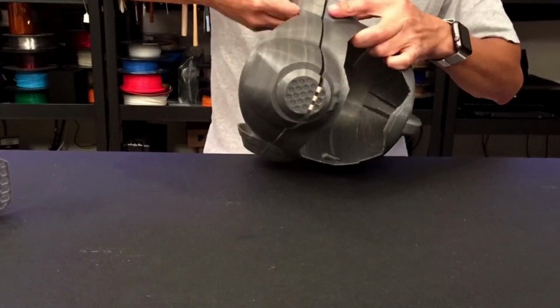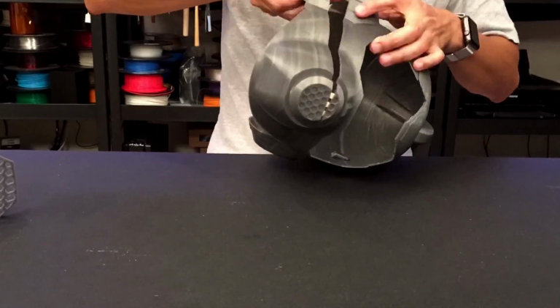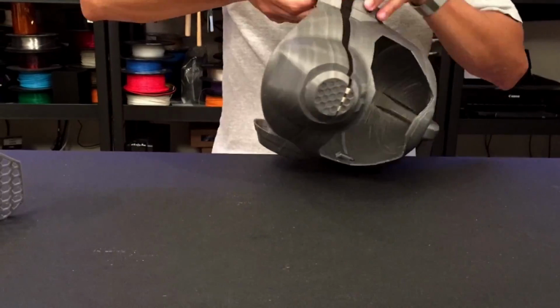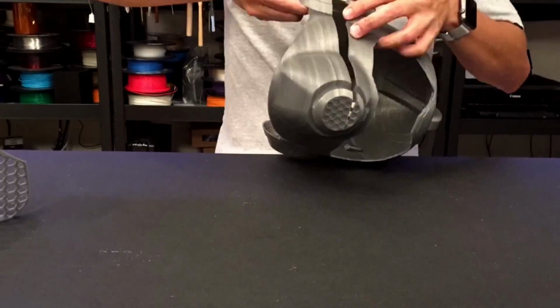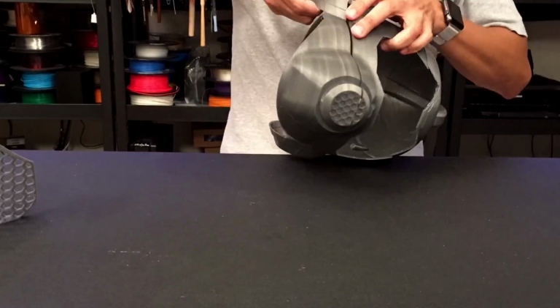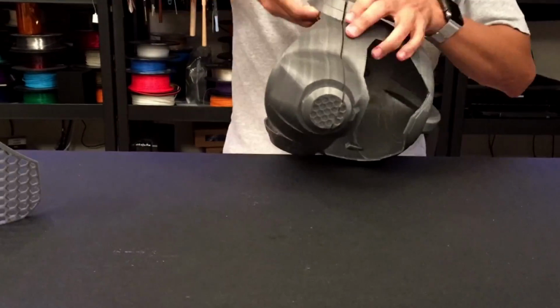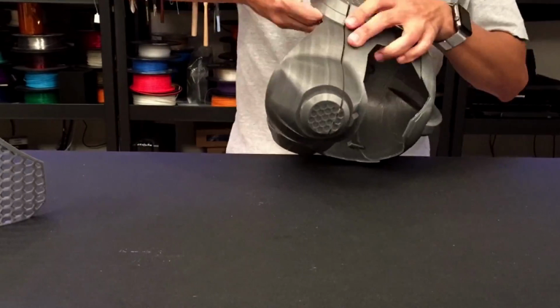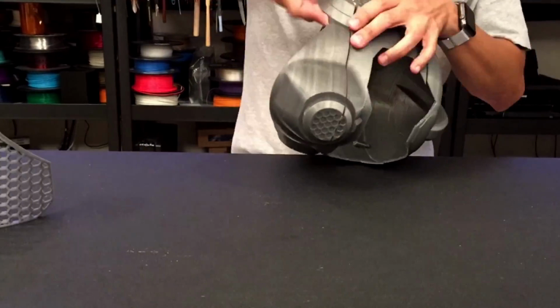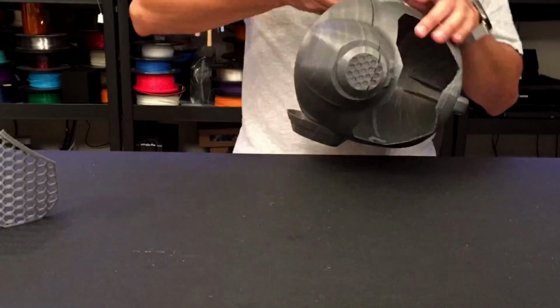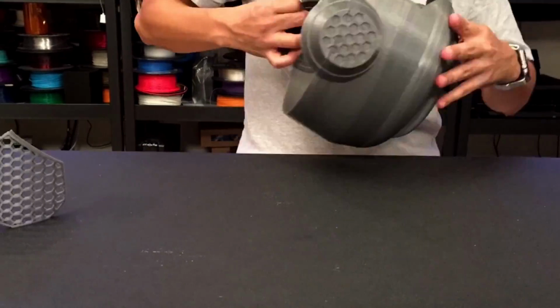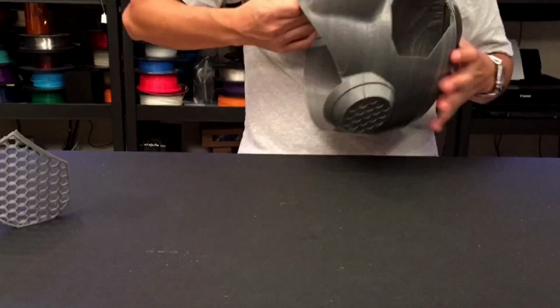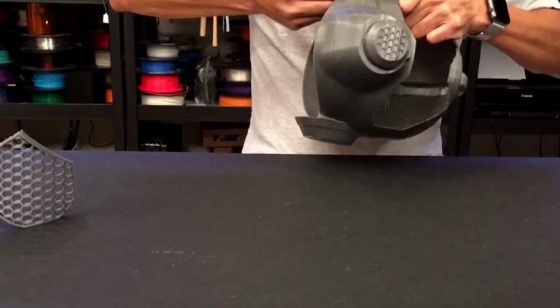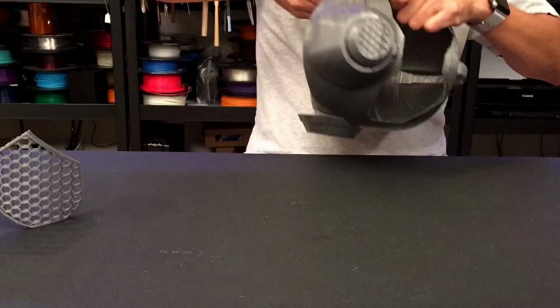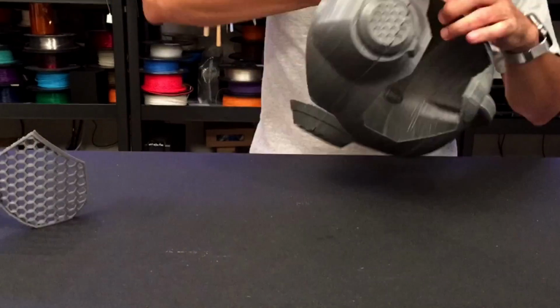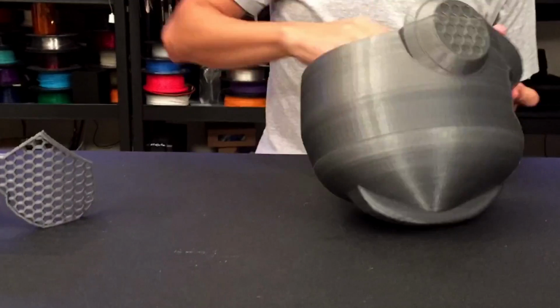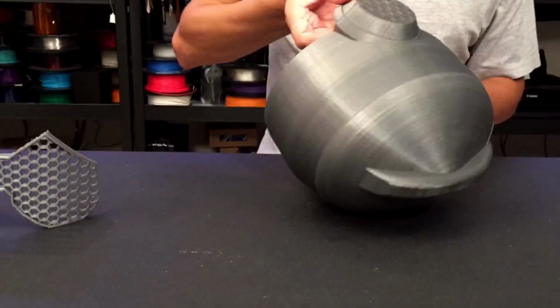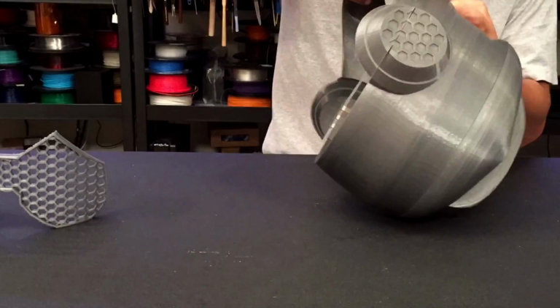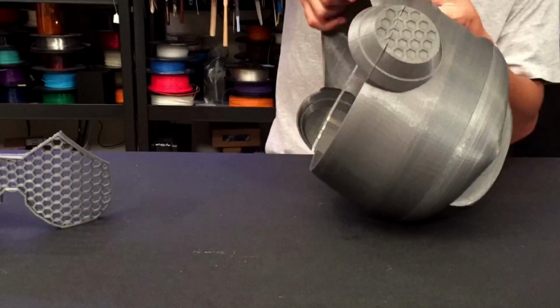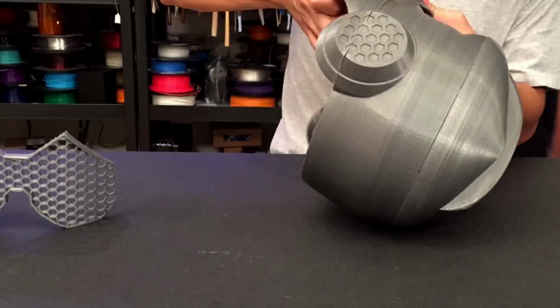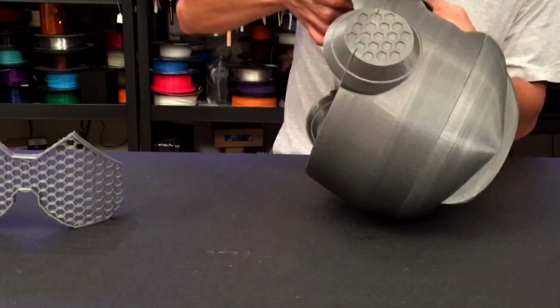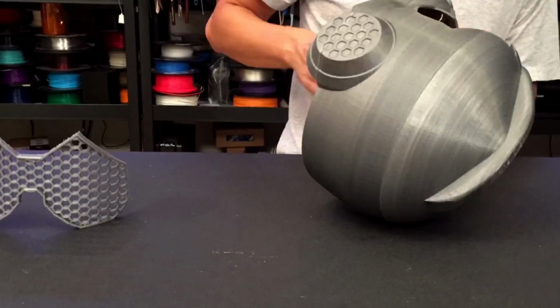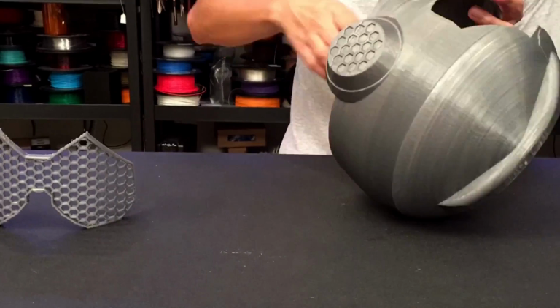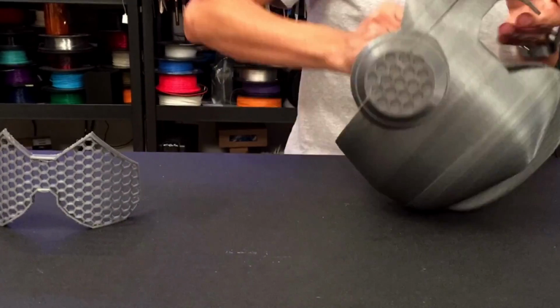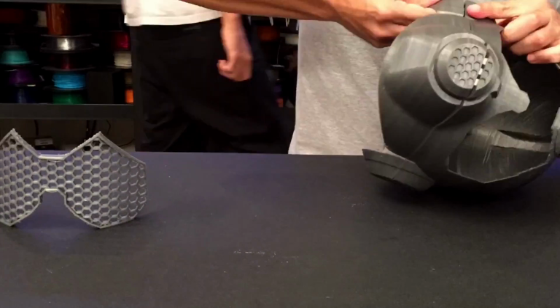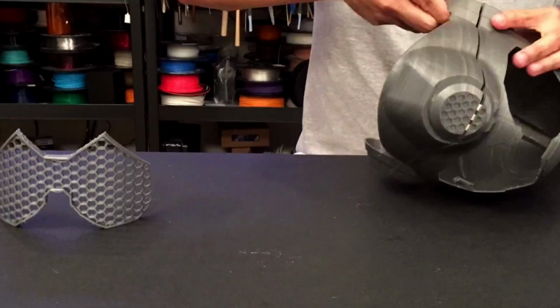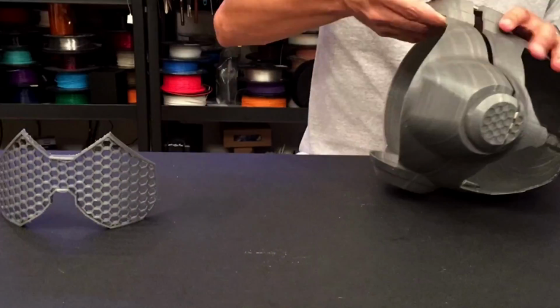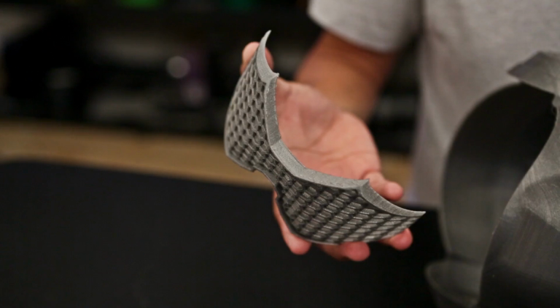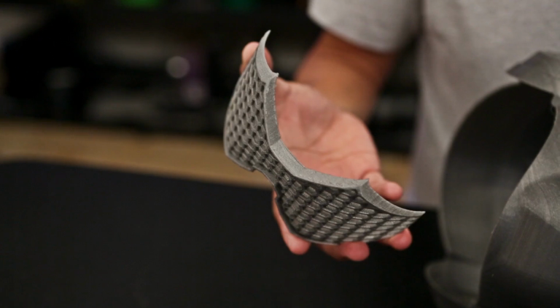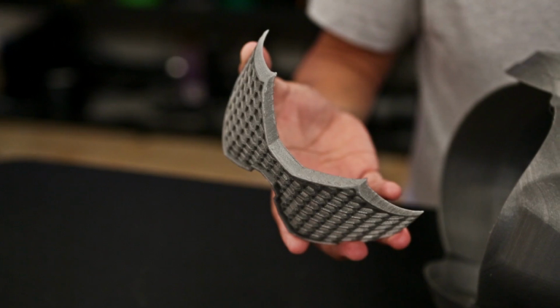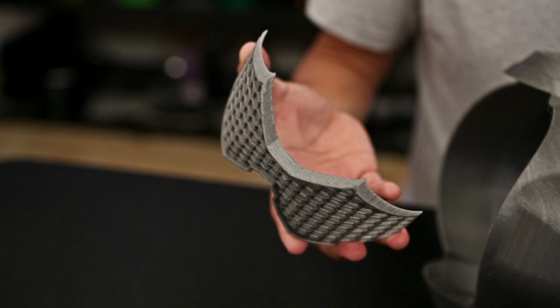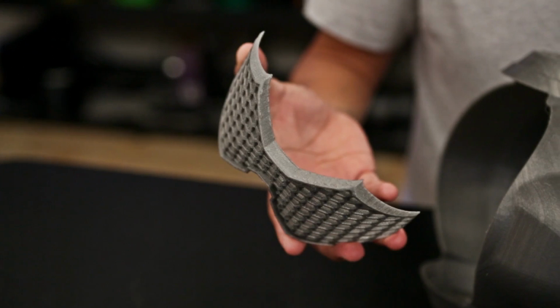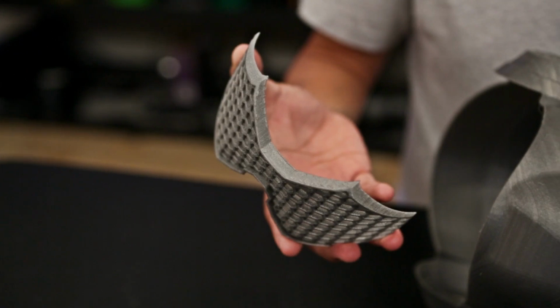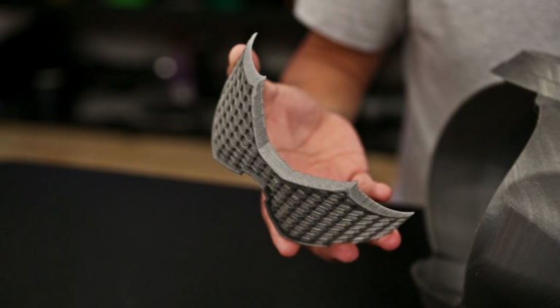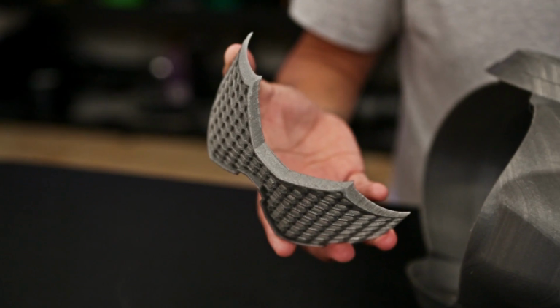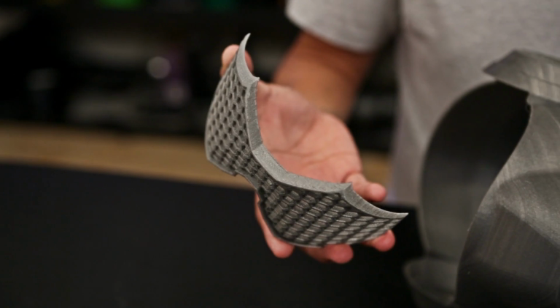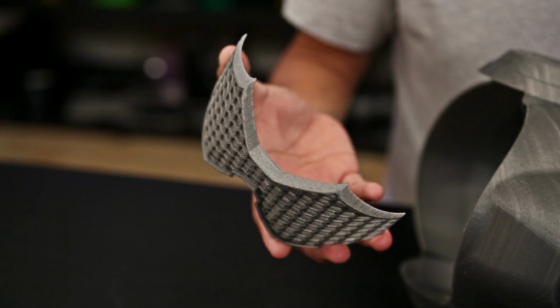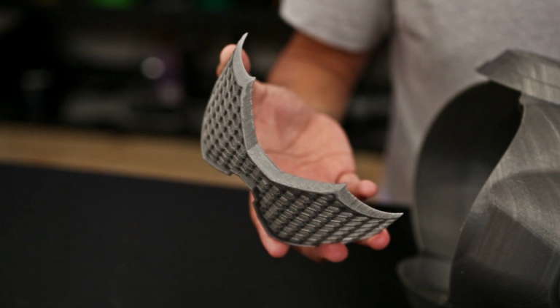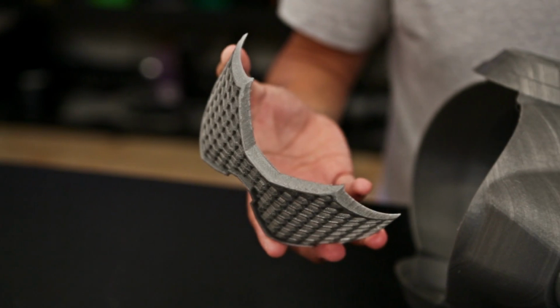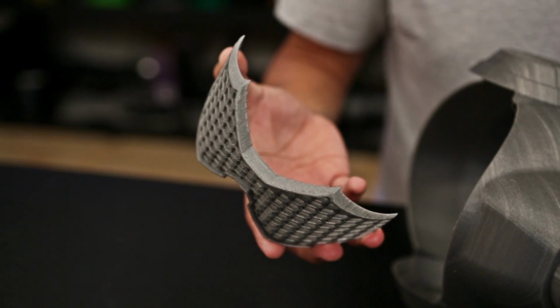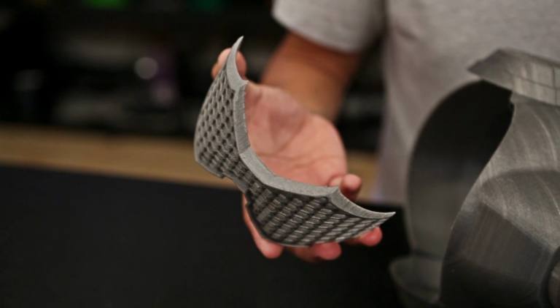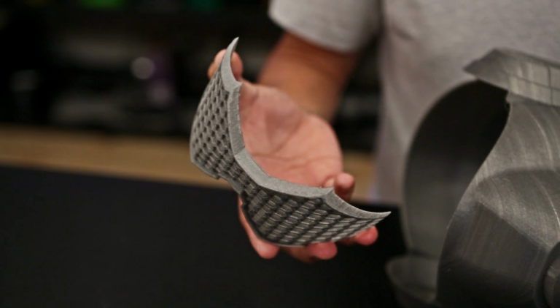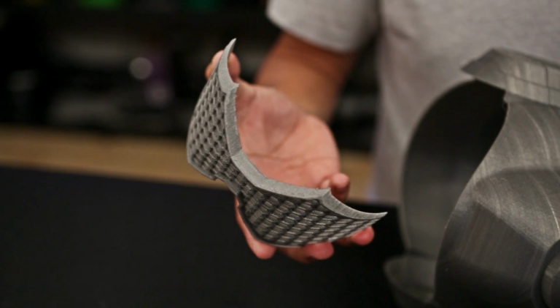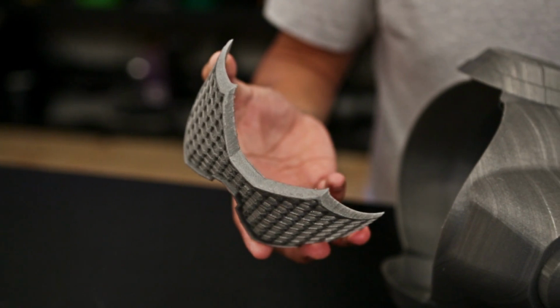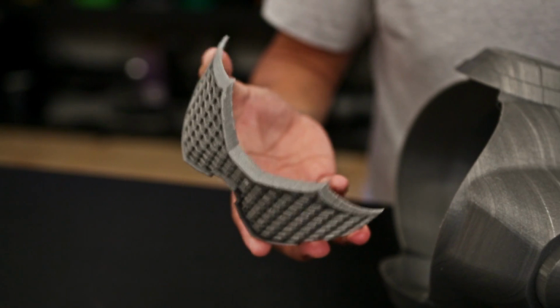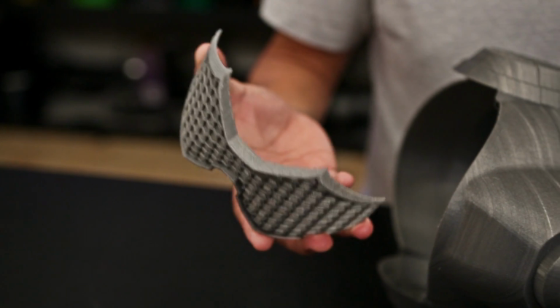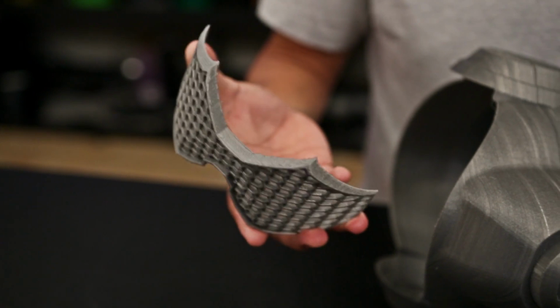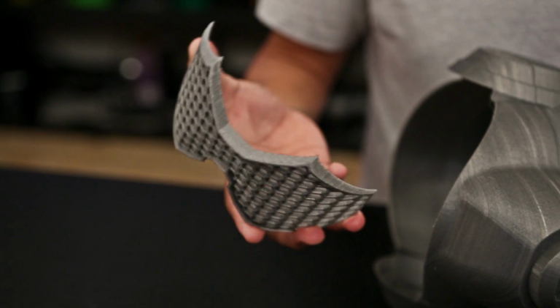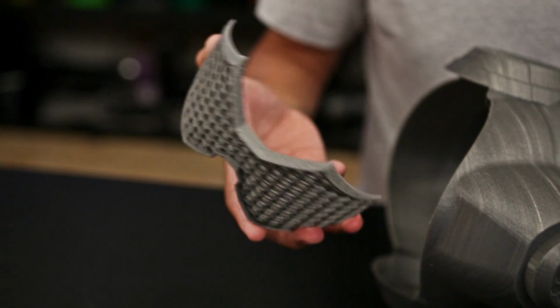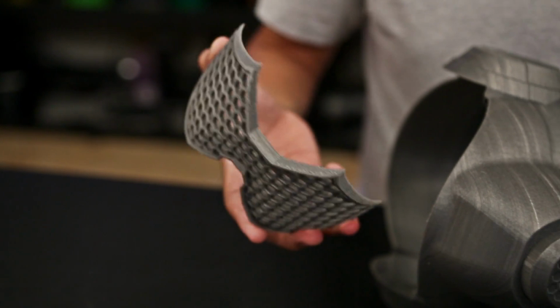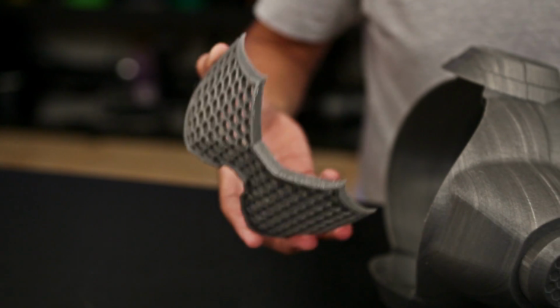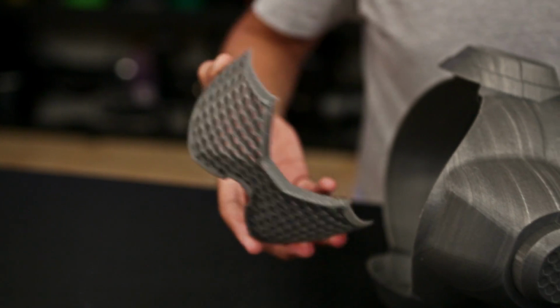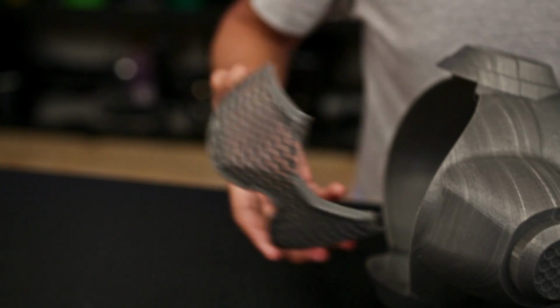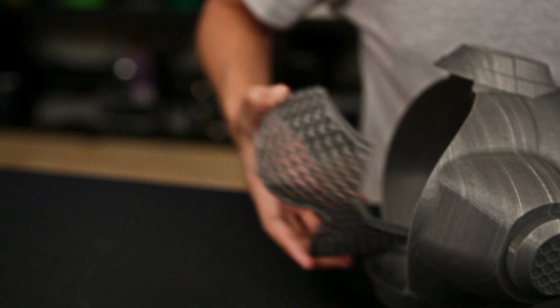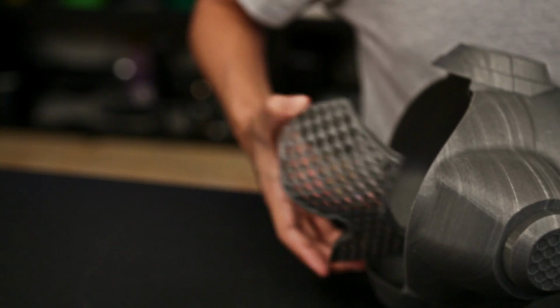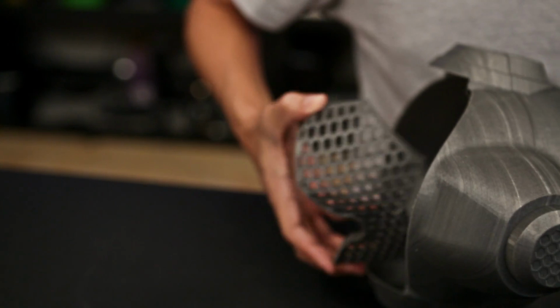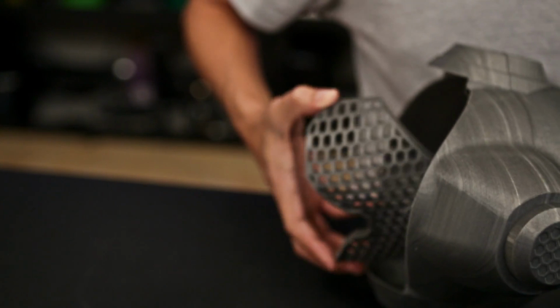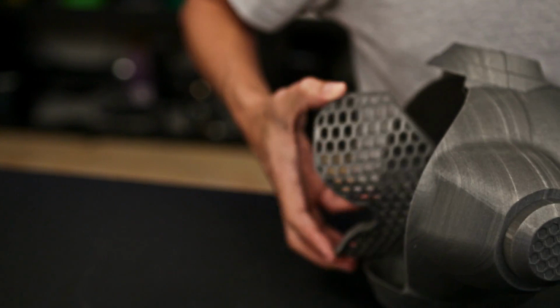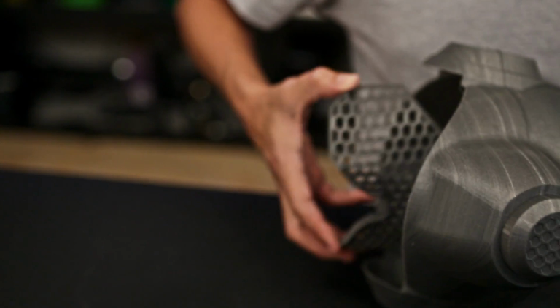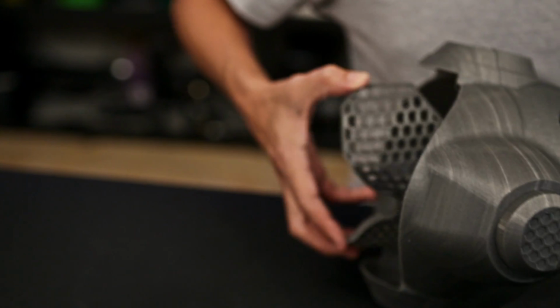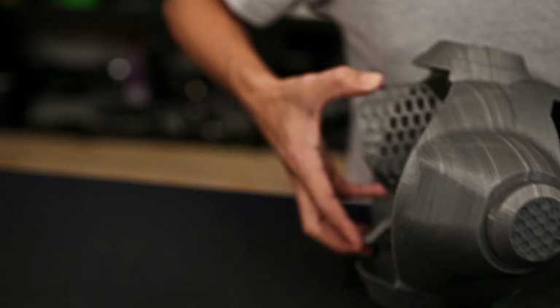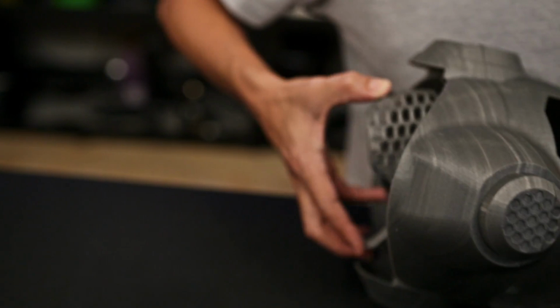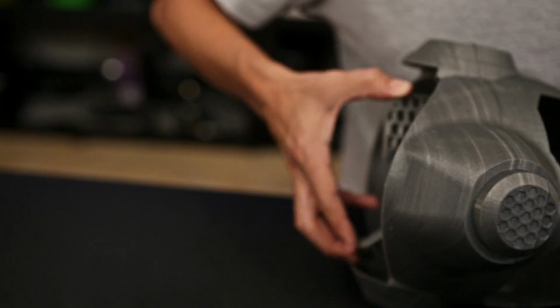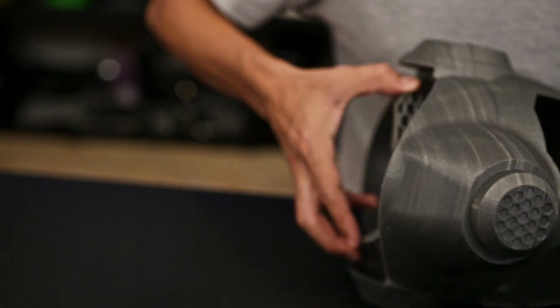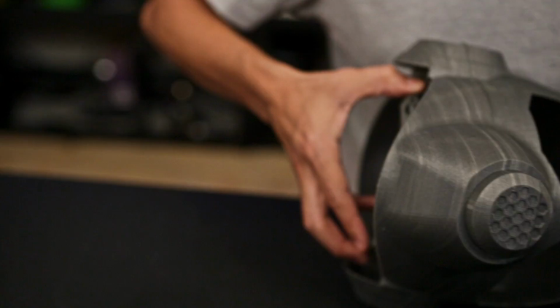Assembly is pretty easy and straightforward. The face guard is slightly squeezed into the lining of the helmet, secured in place with friction, and then glued.